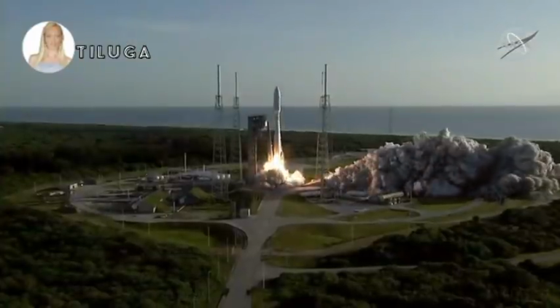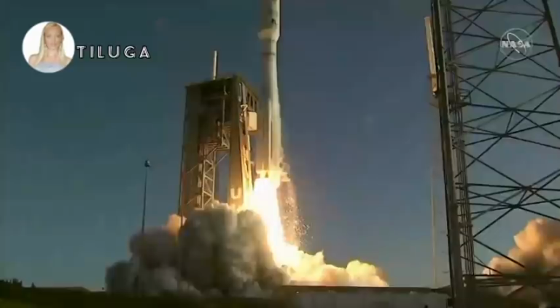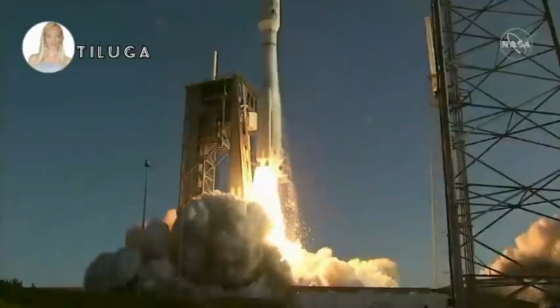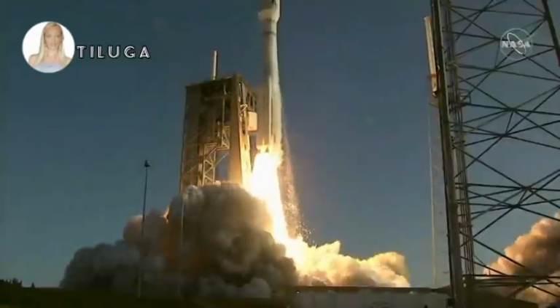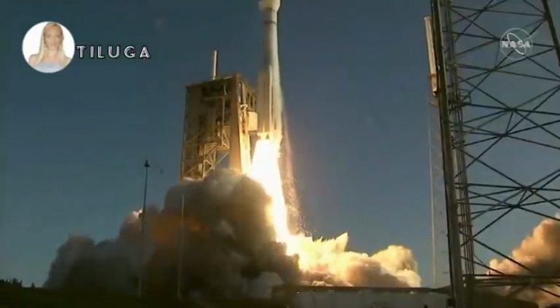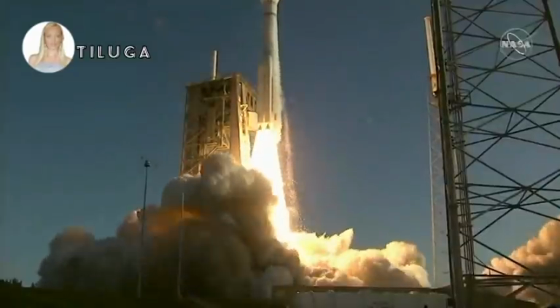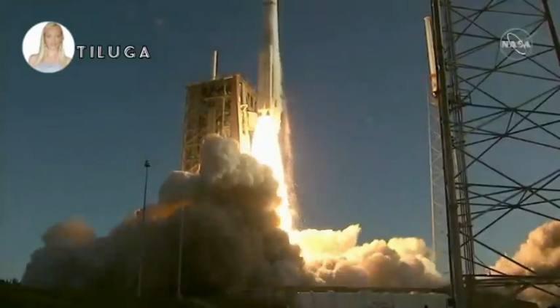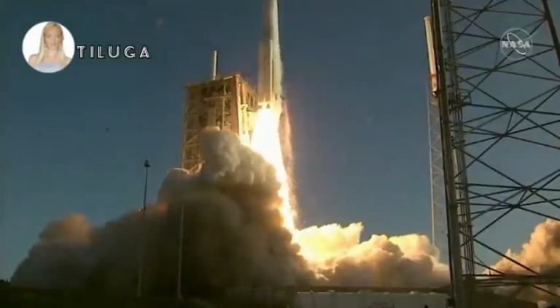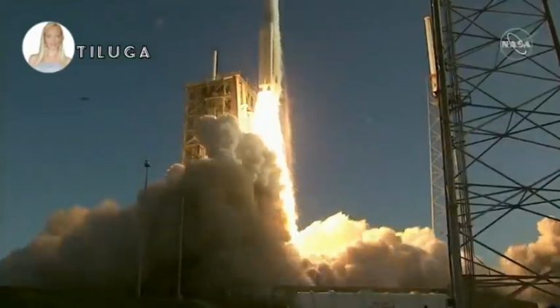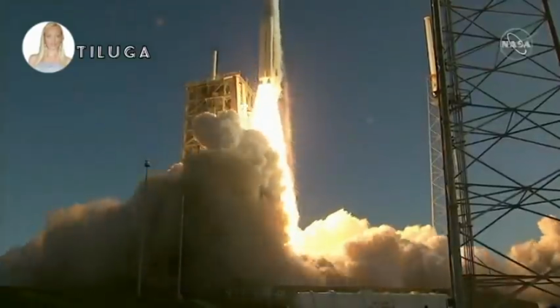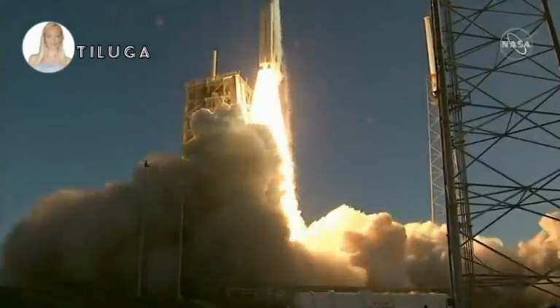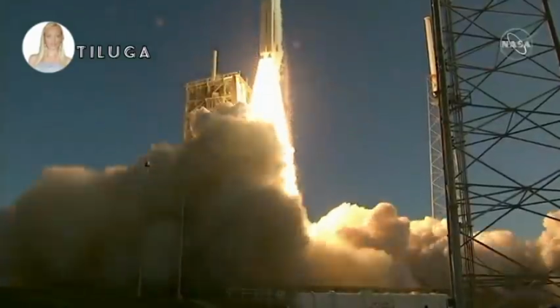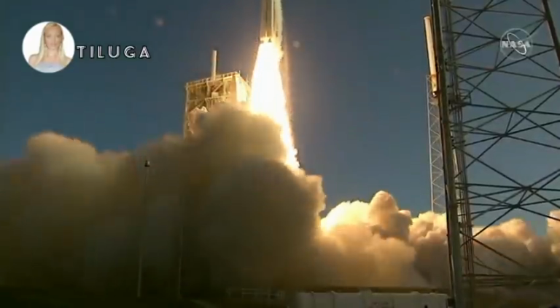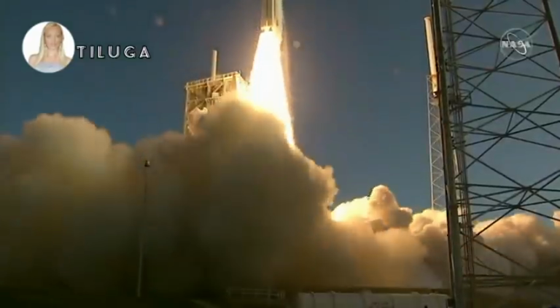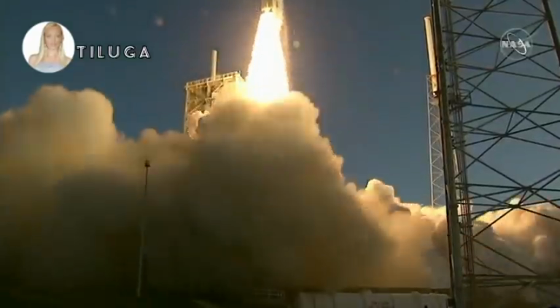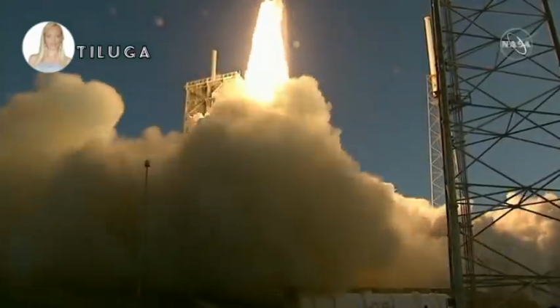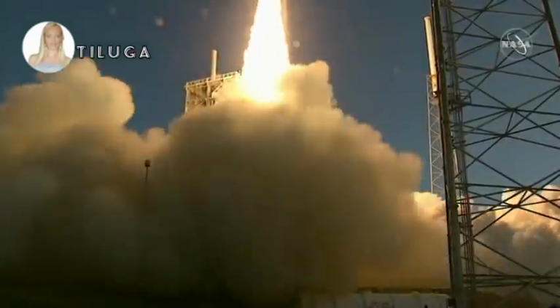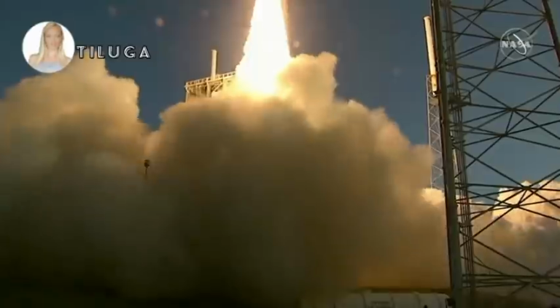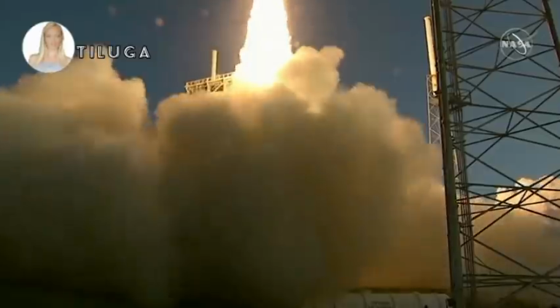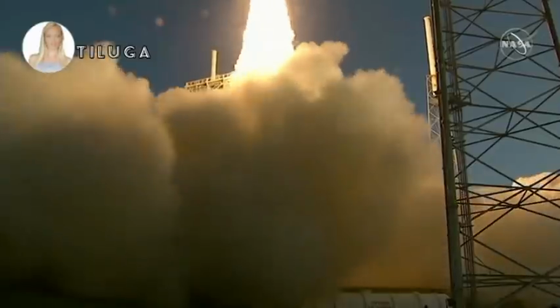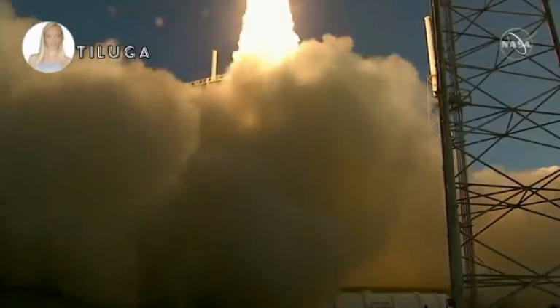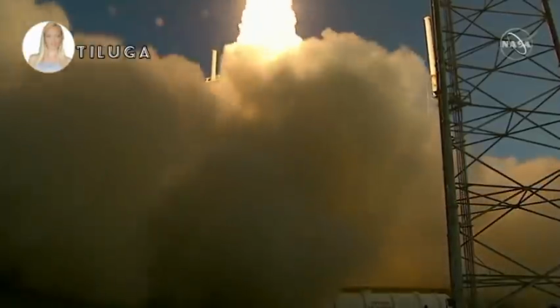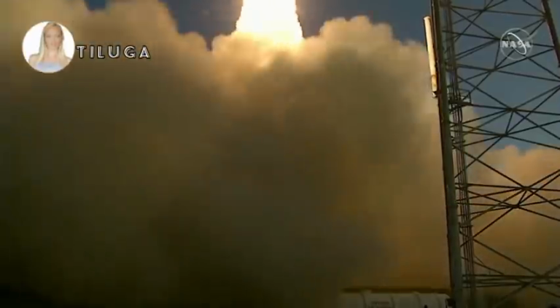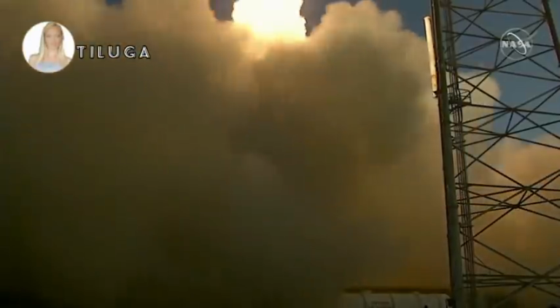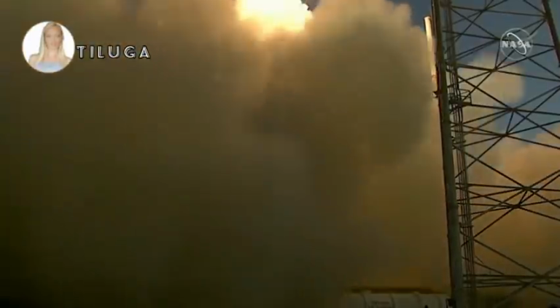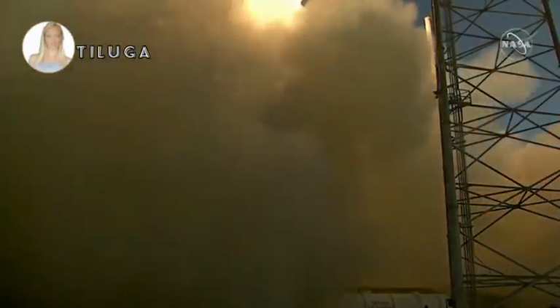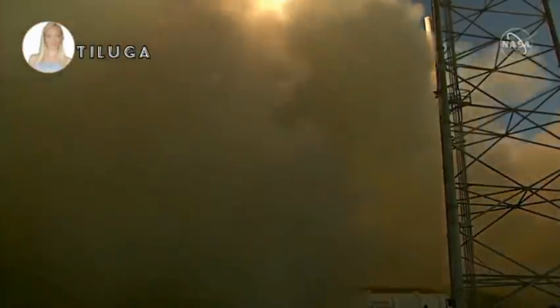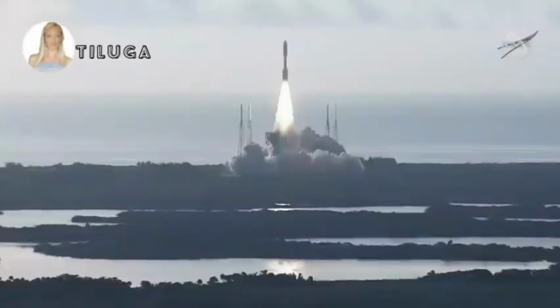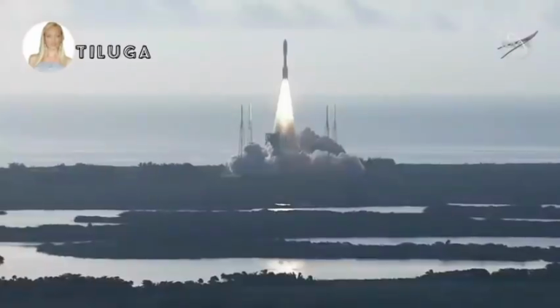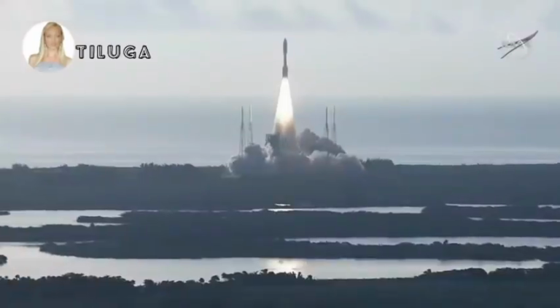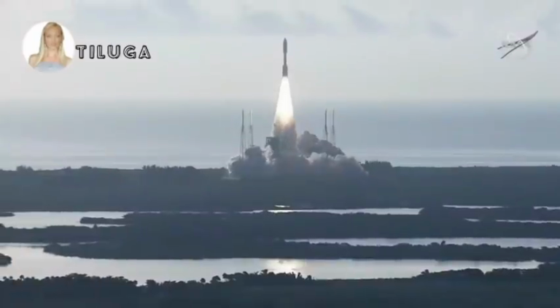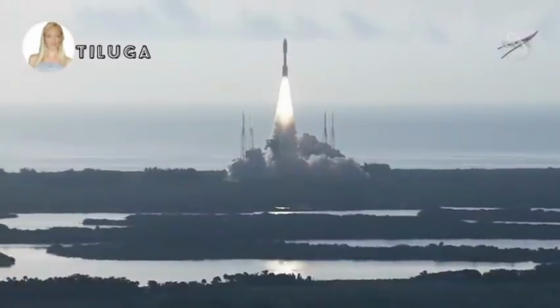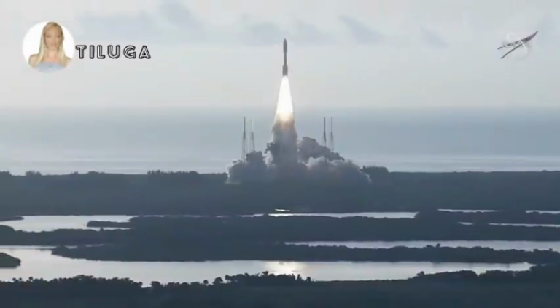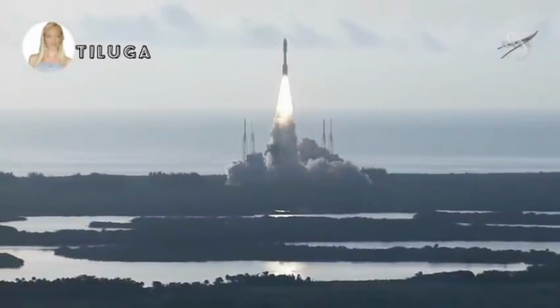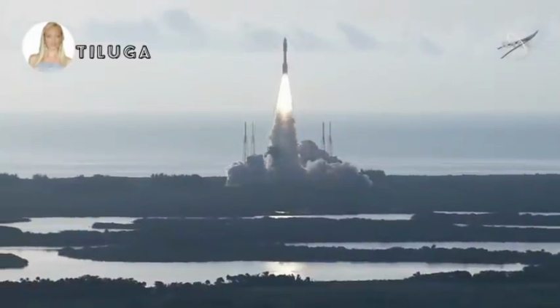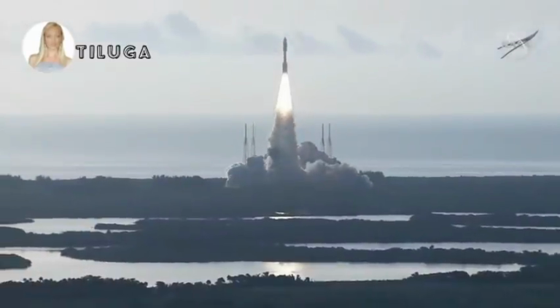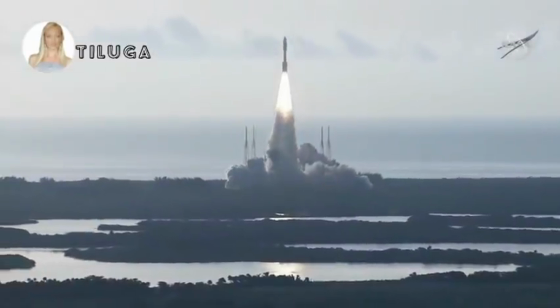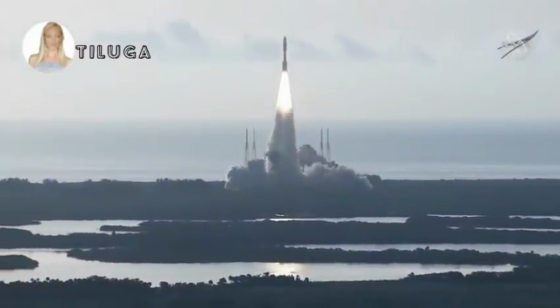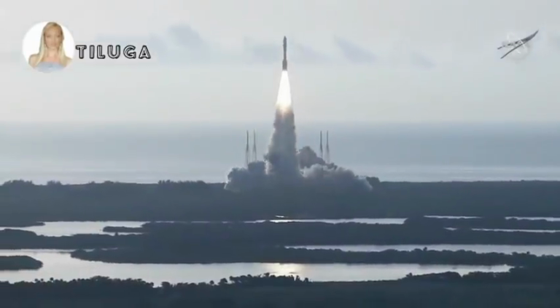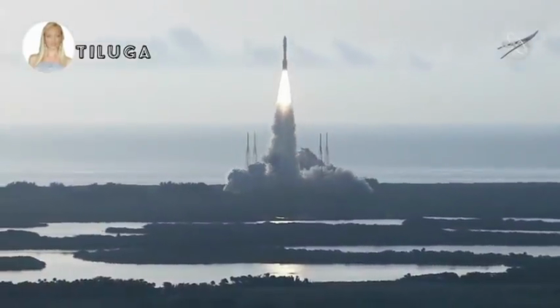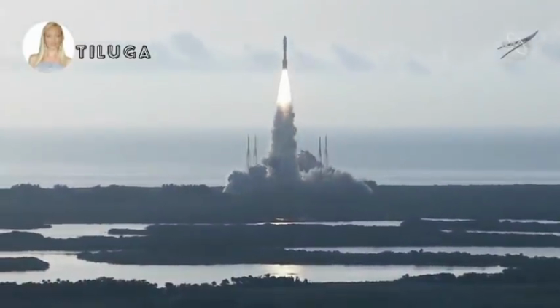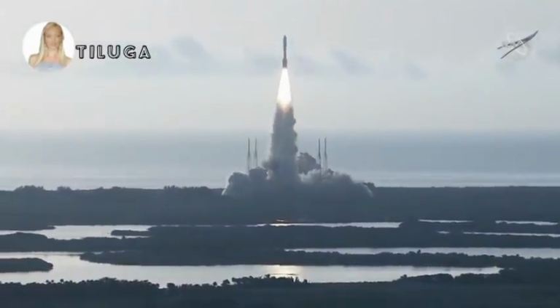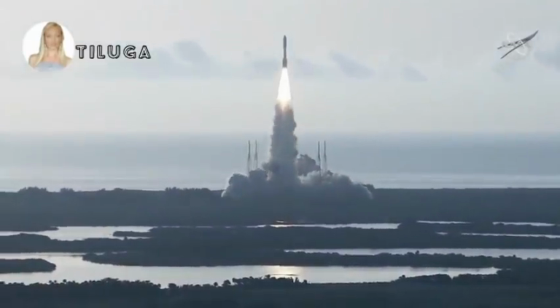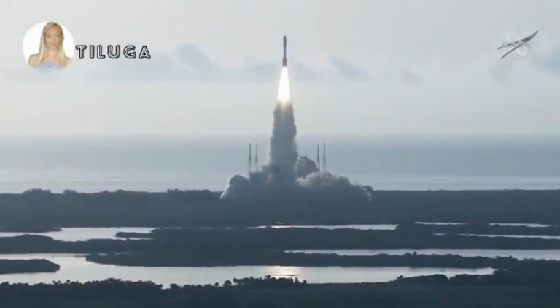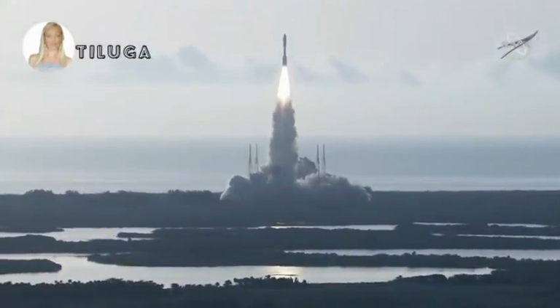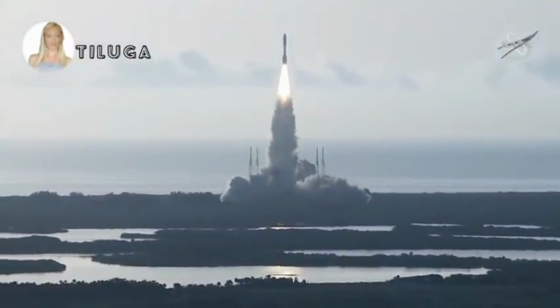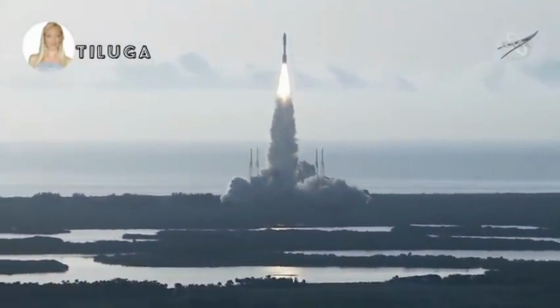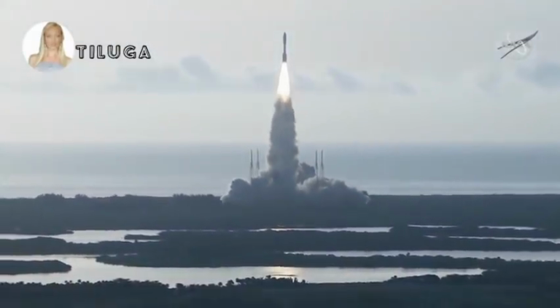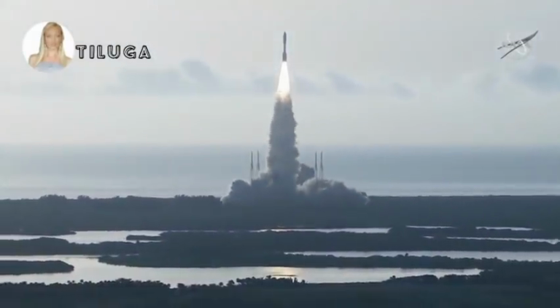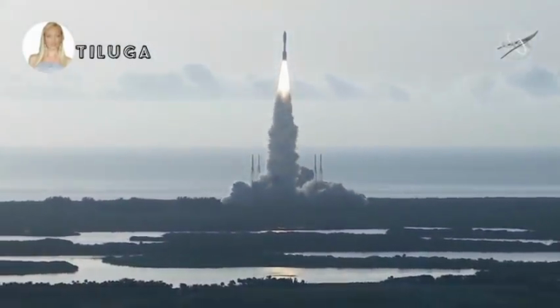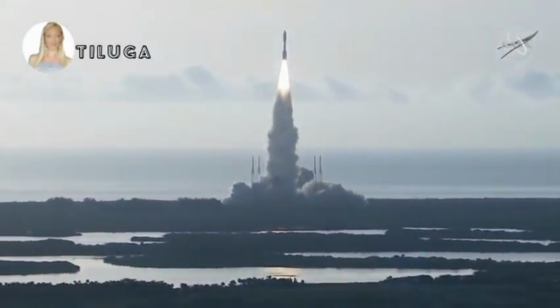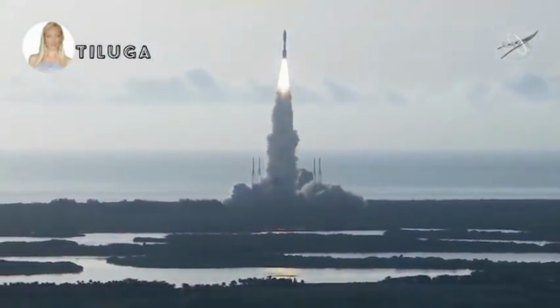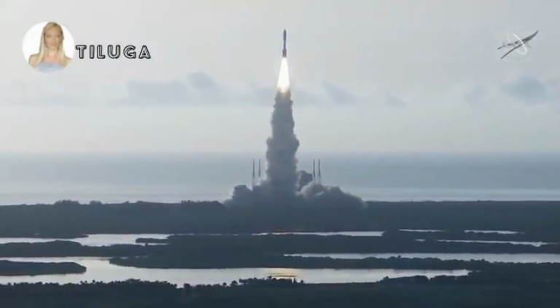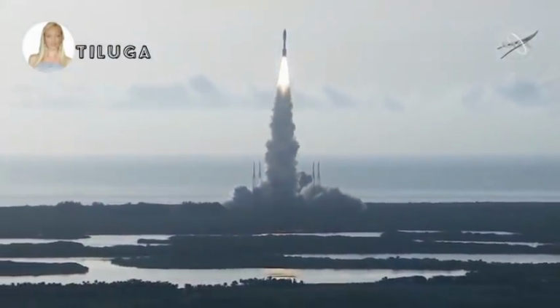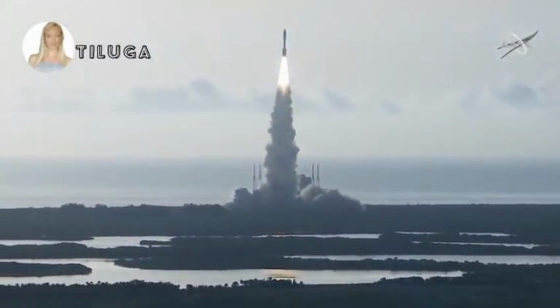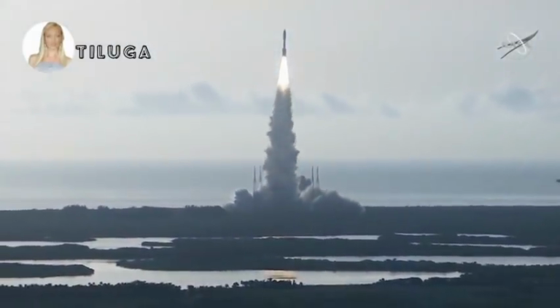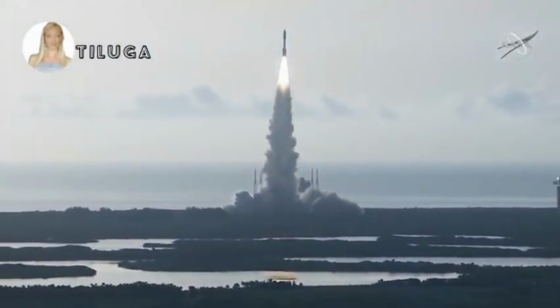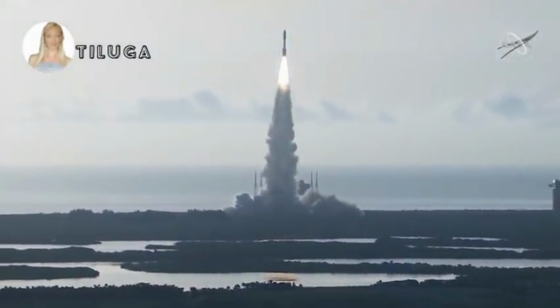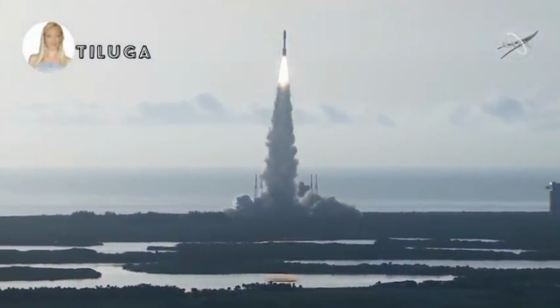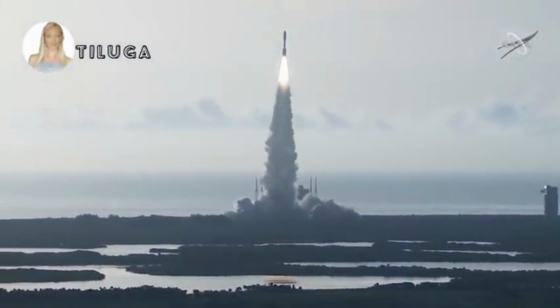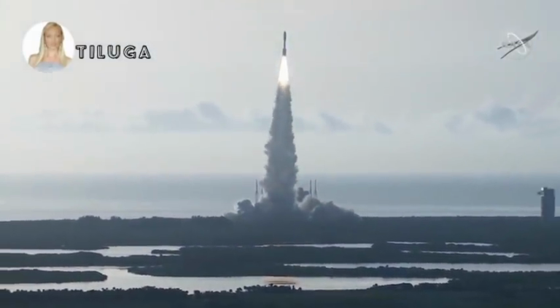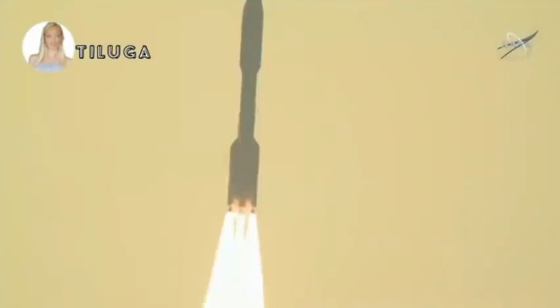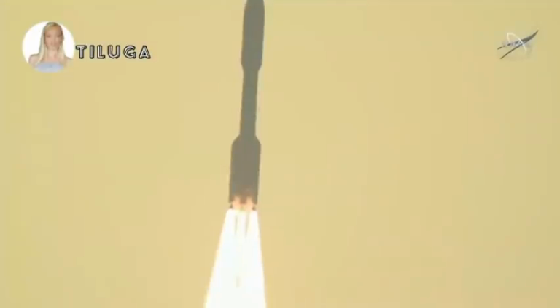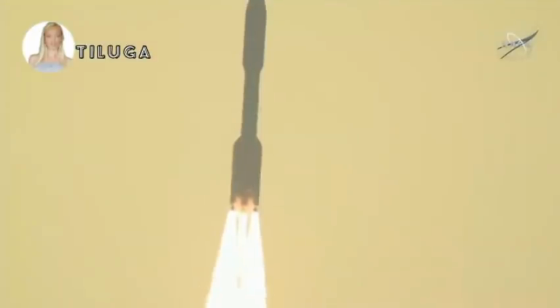And lift off. As the countdown to Mars continues, the perseverance of humanity launching the next generation of robotic explorers to the red planet.